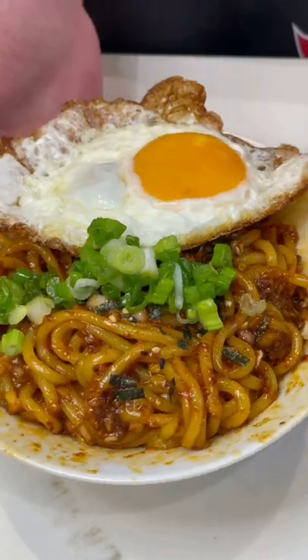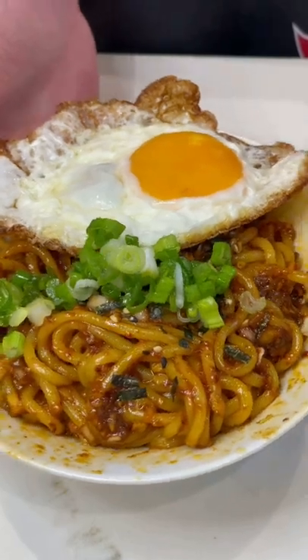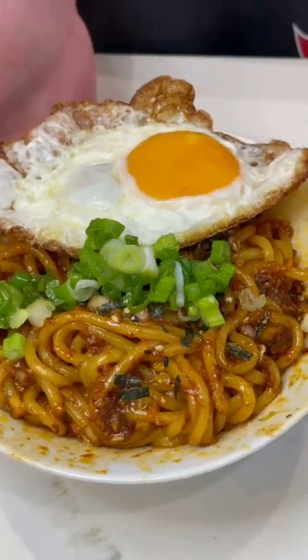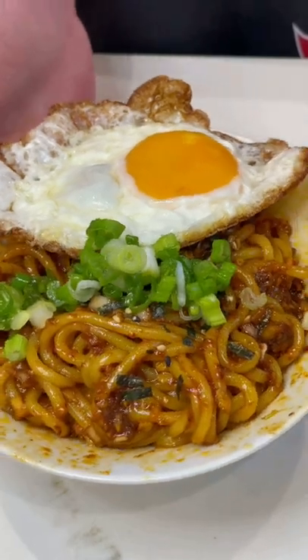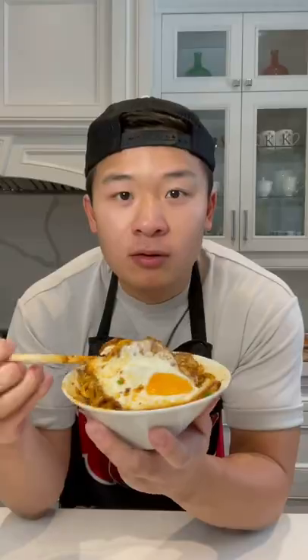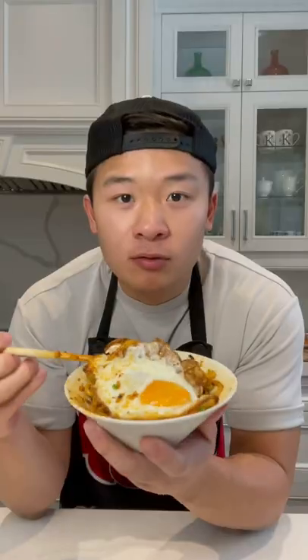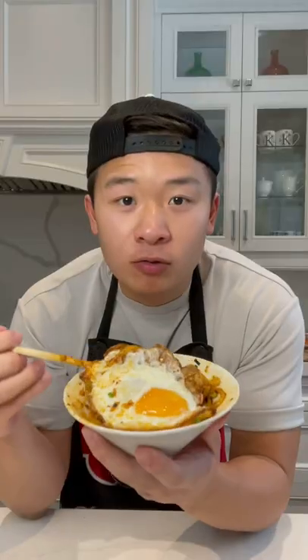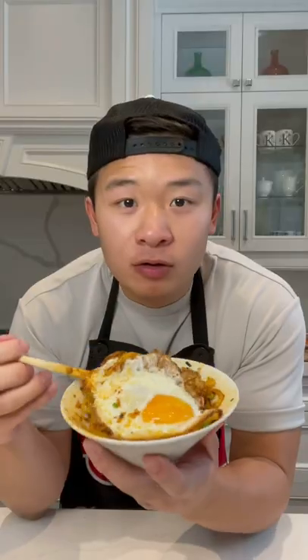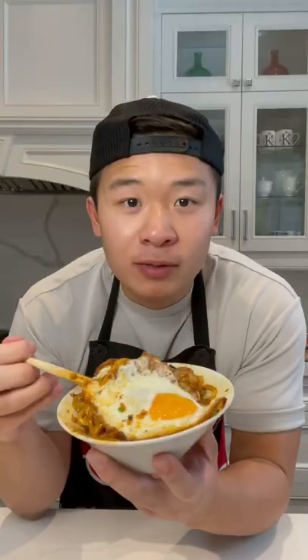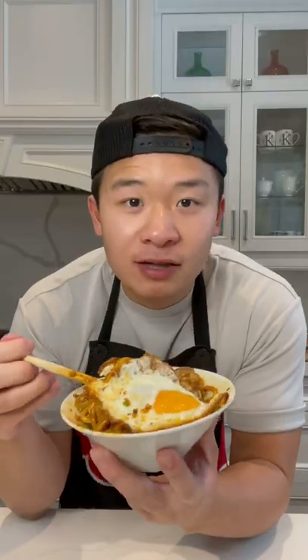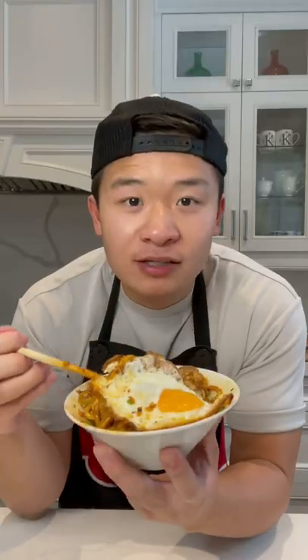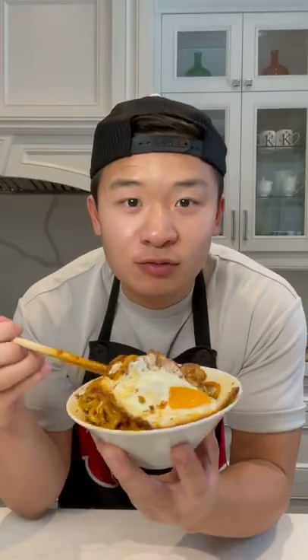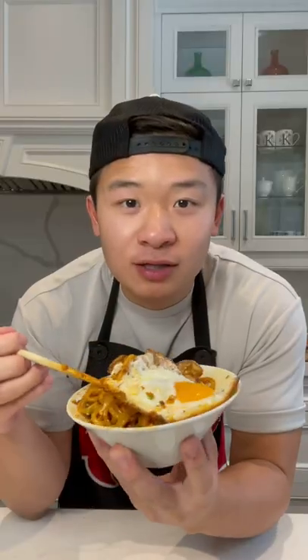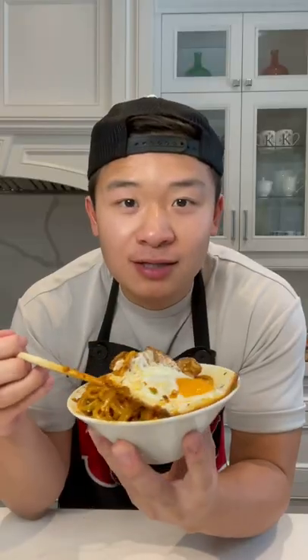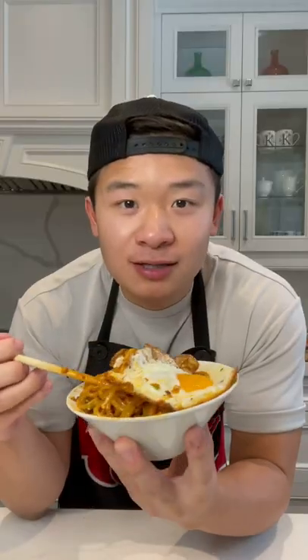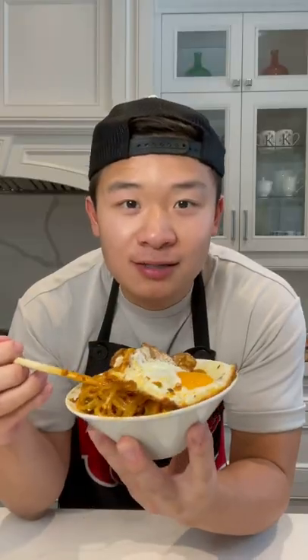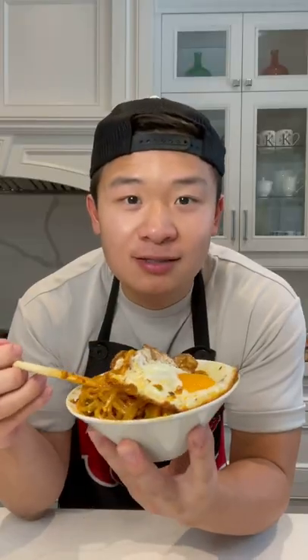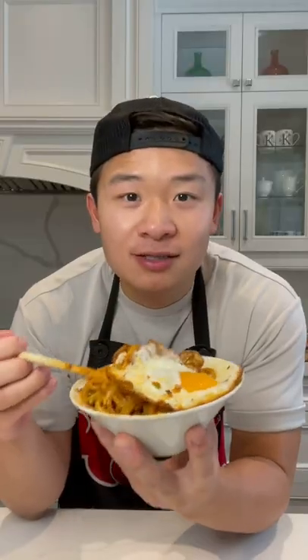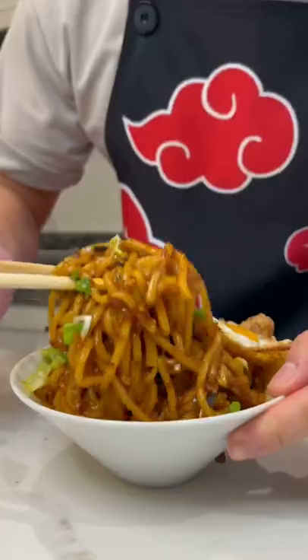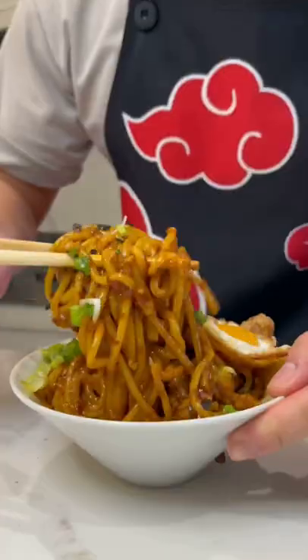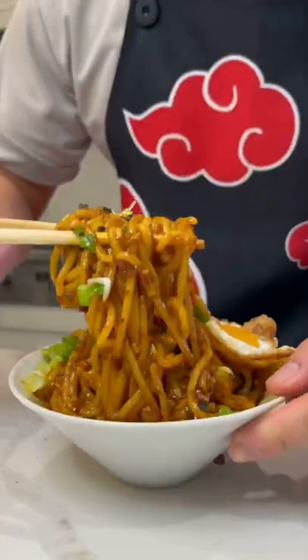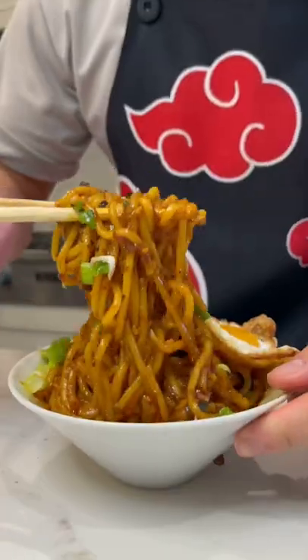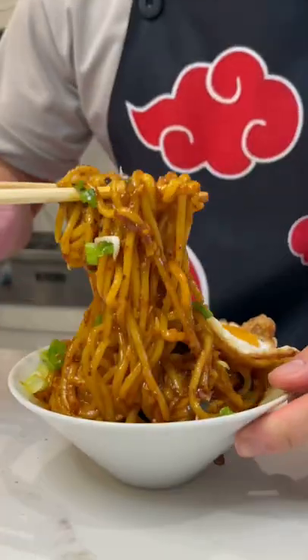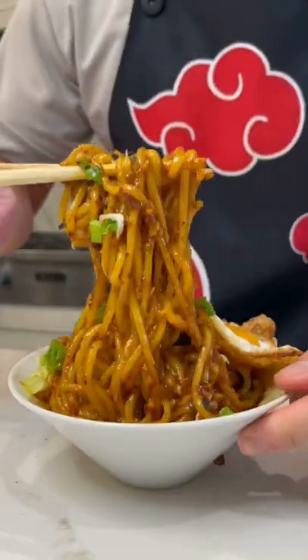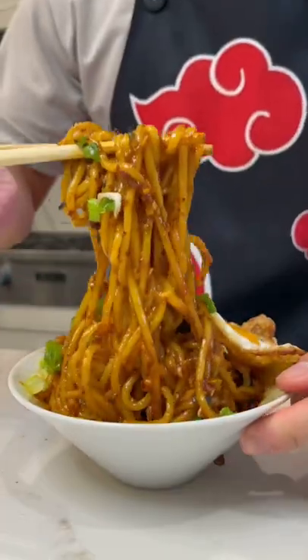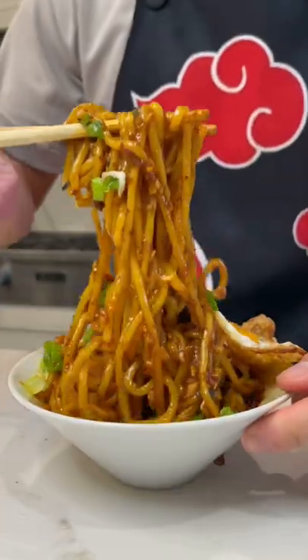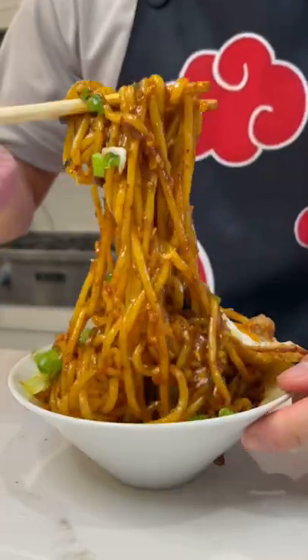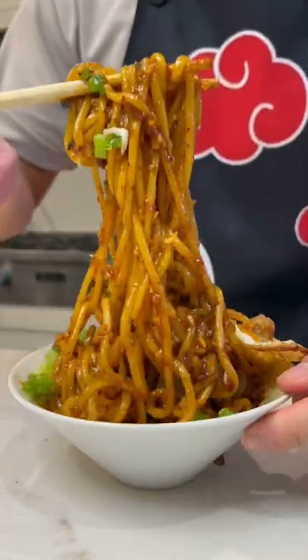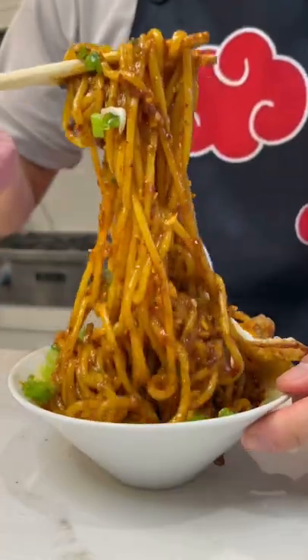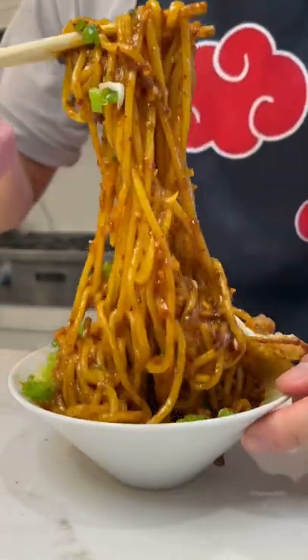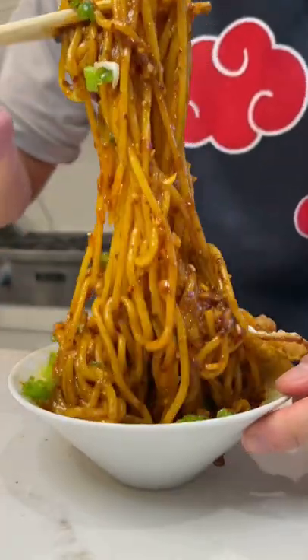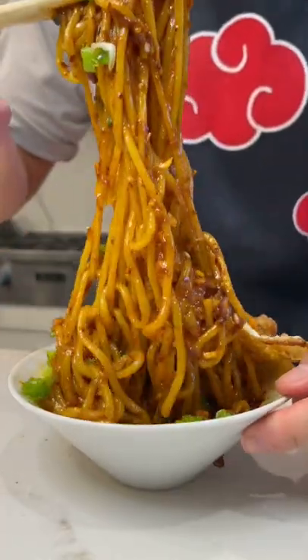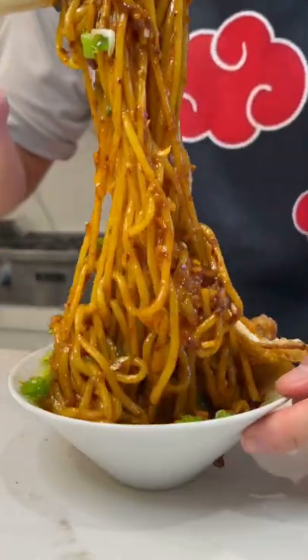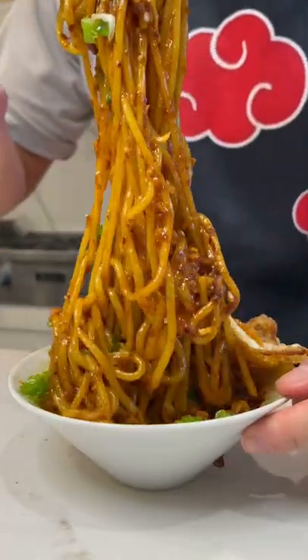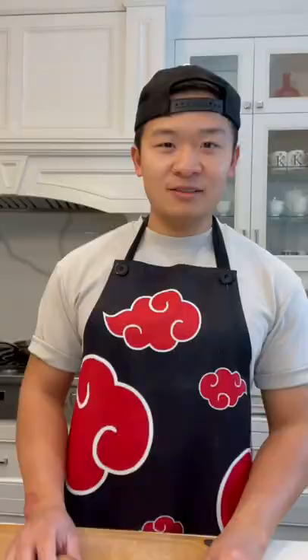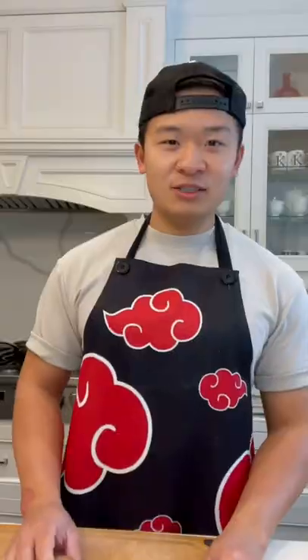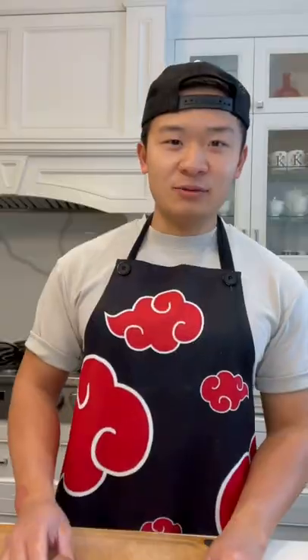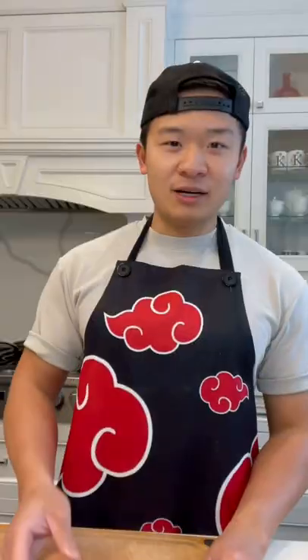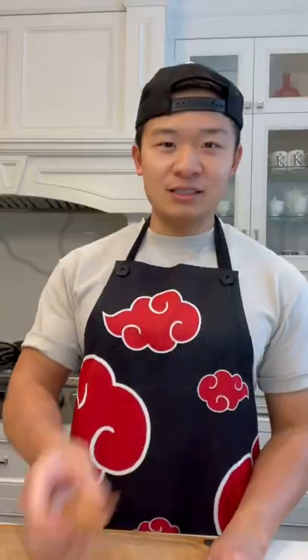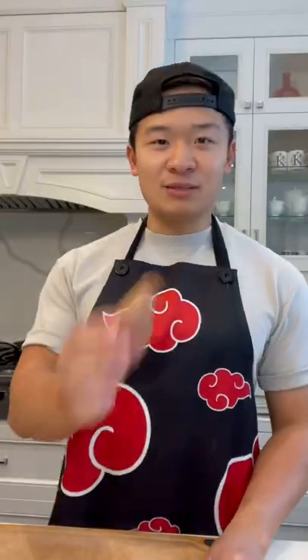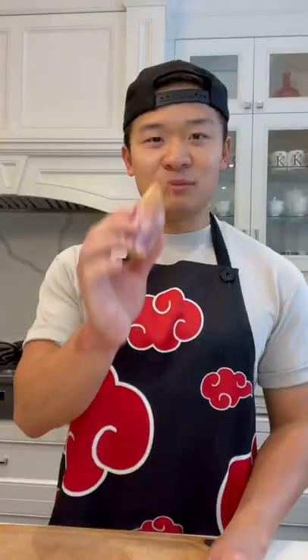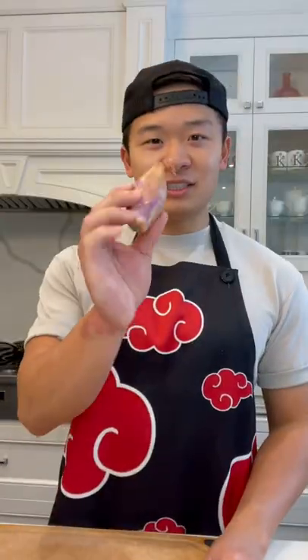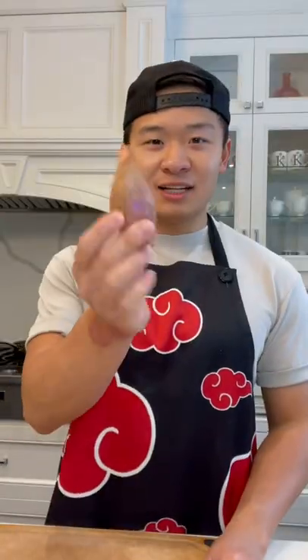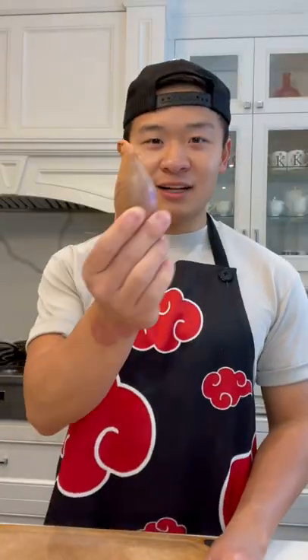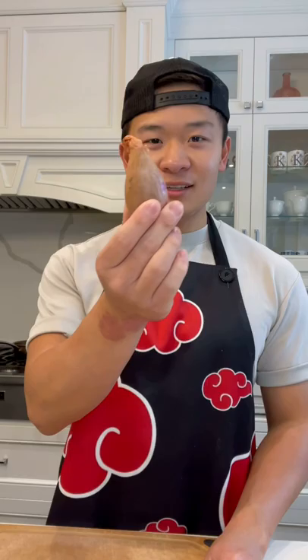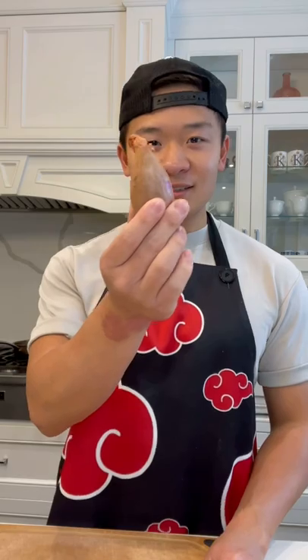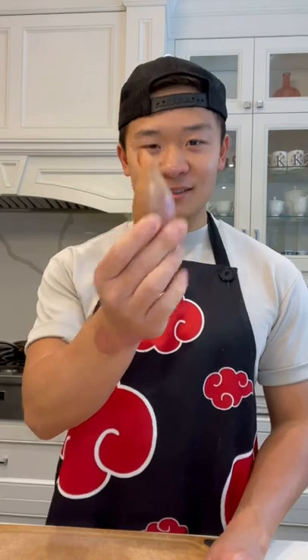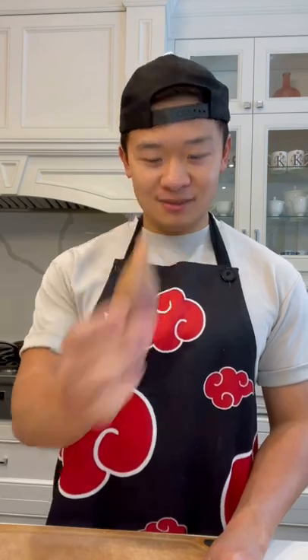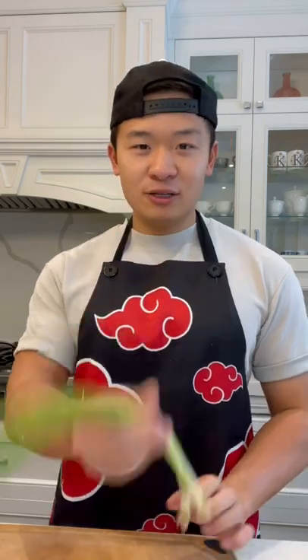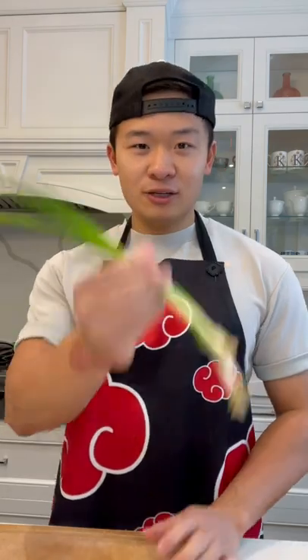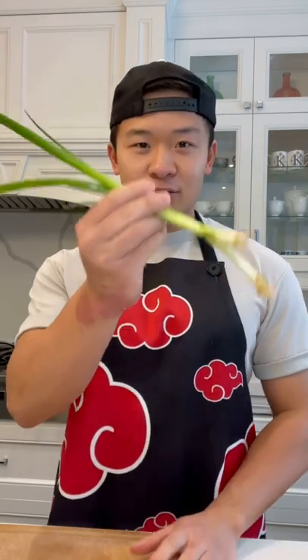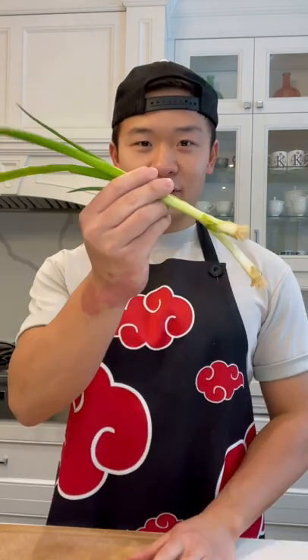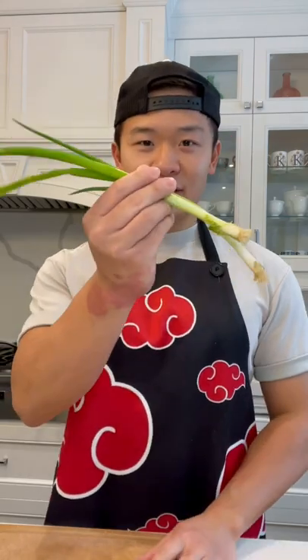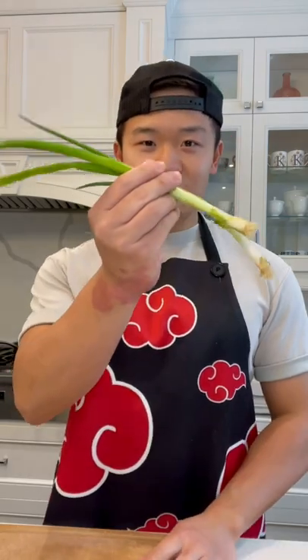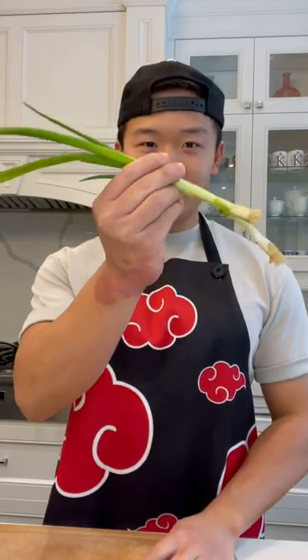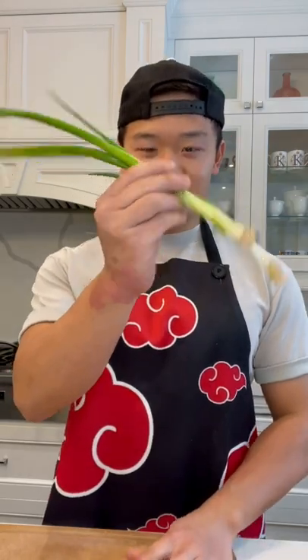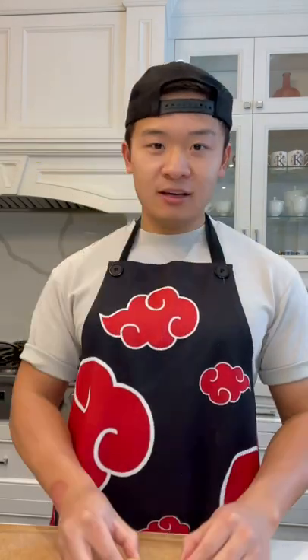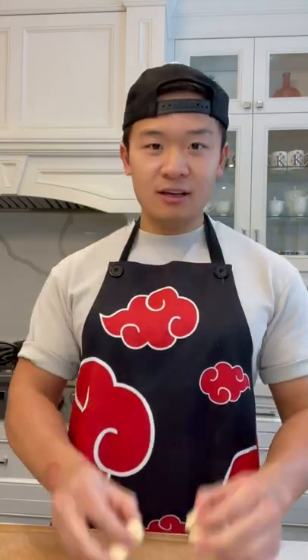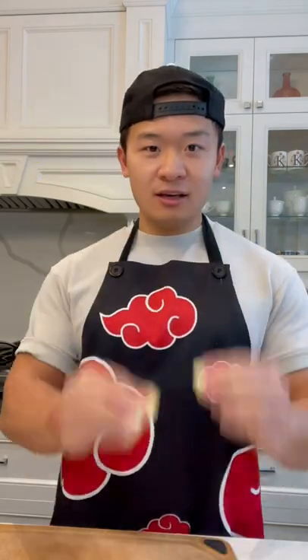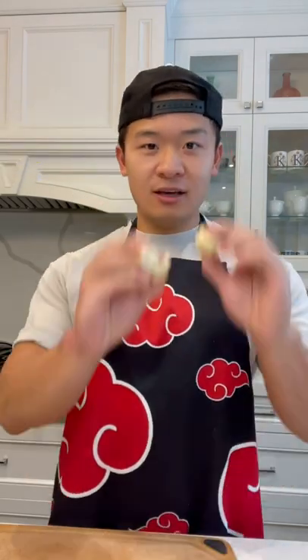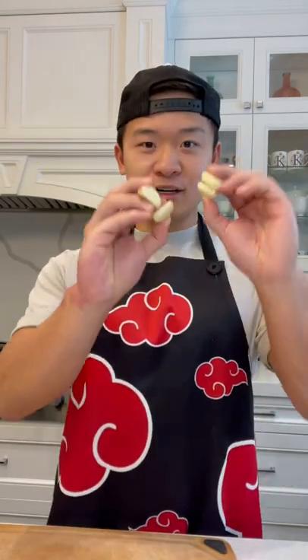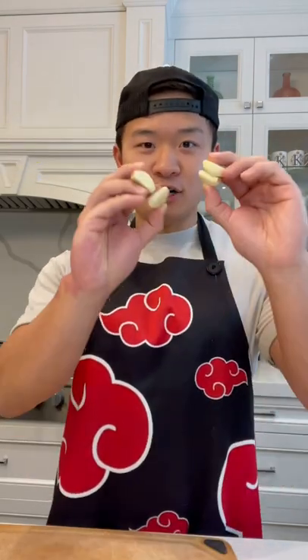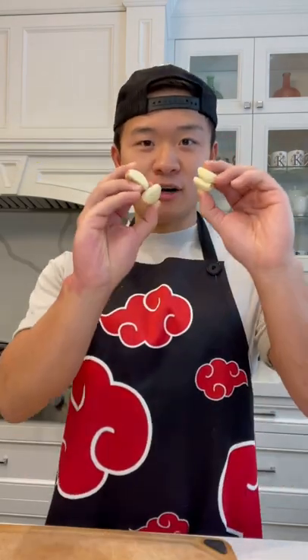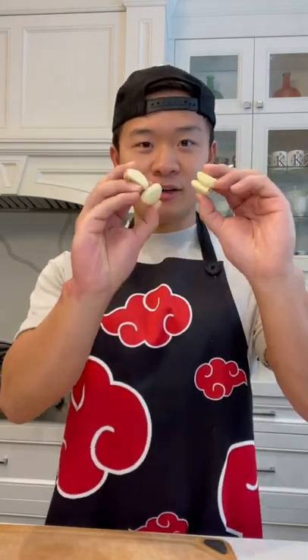We're gonna make these really easy chili garlic noodles. So we got some shallots, green onion, and garlic.